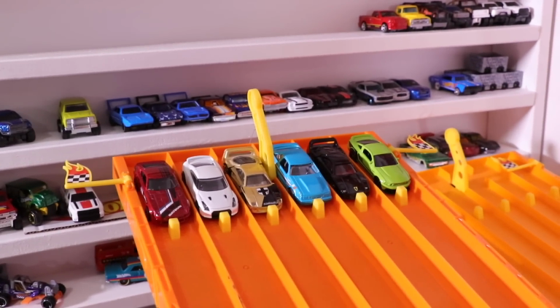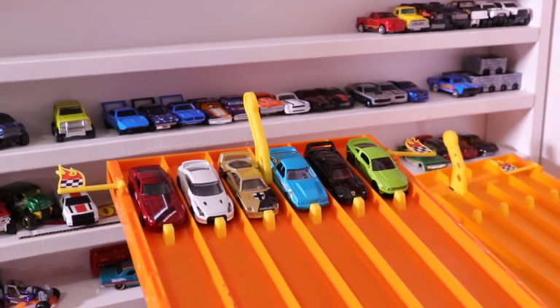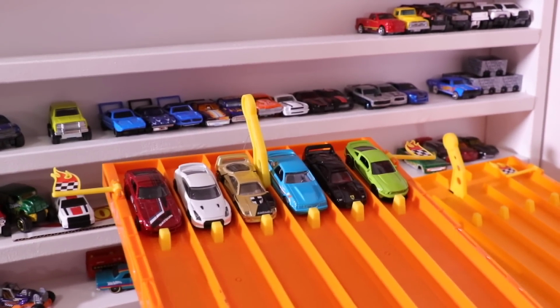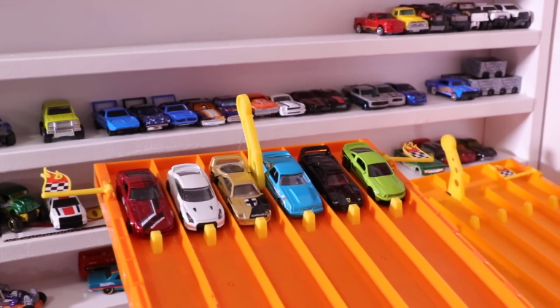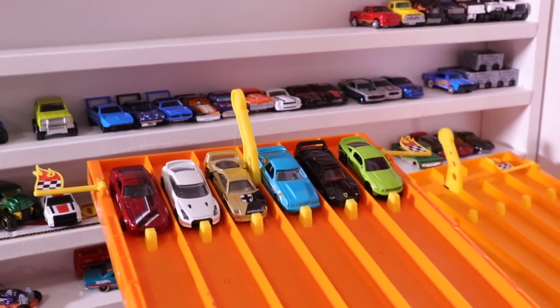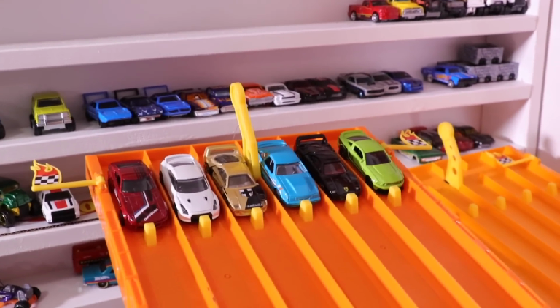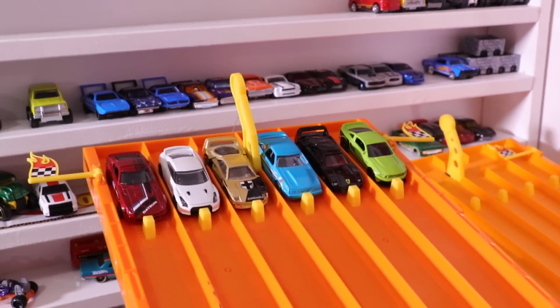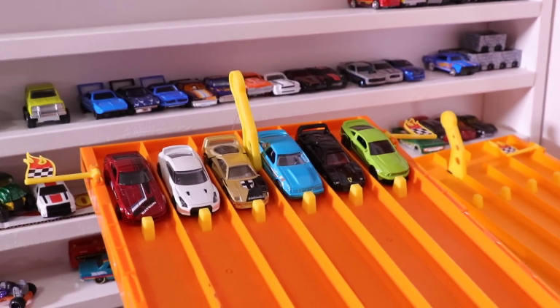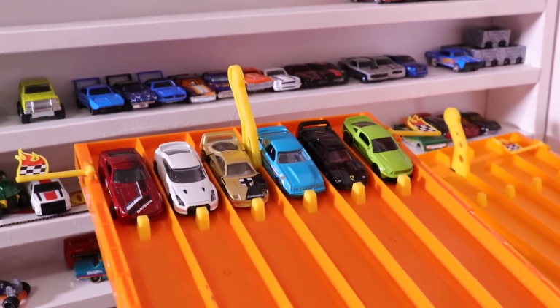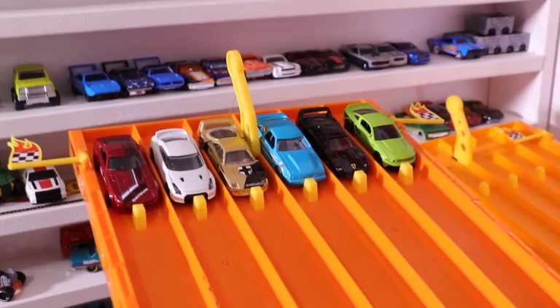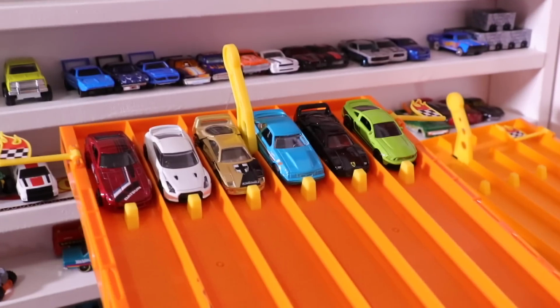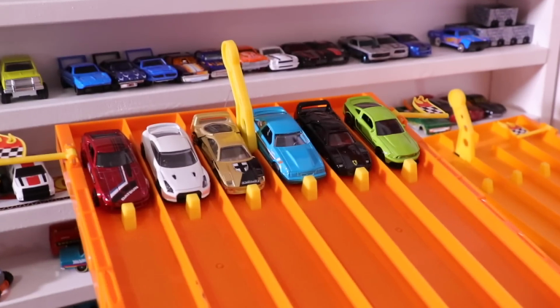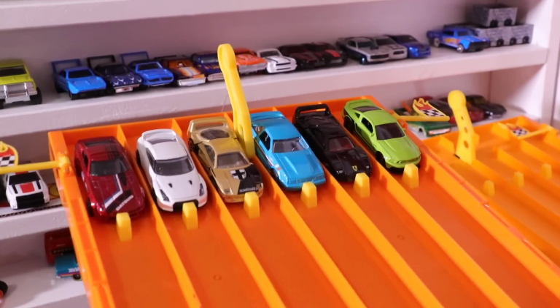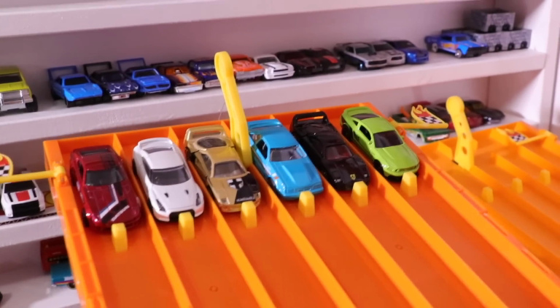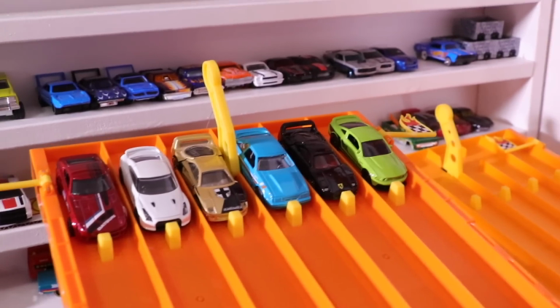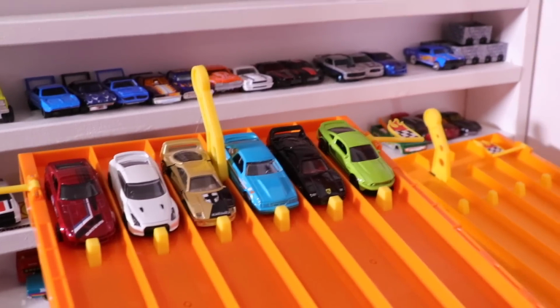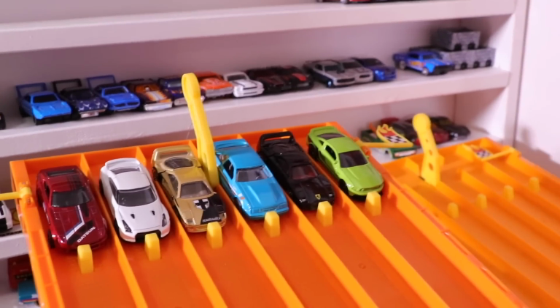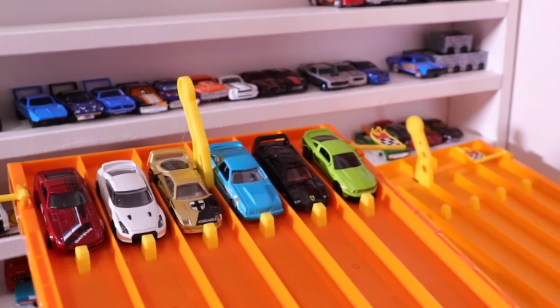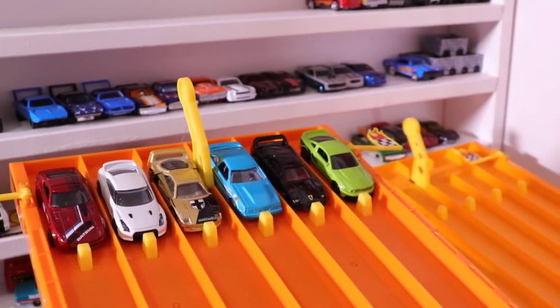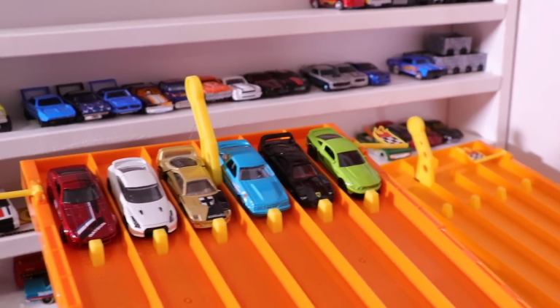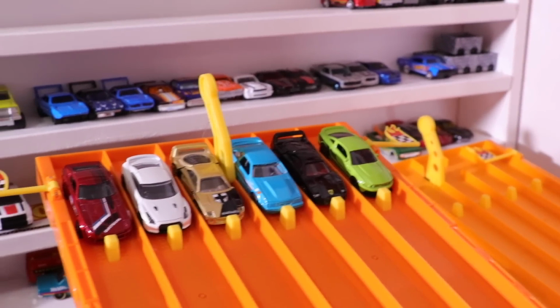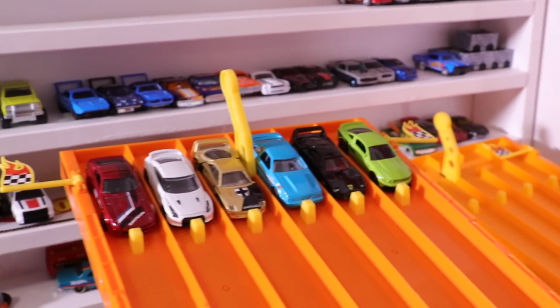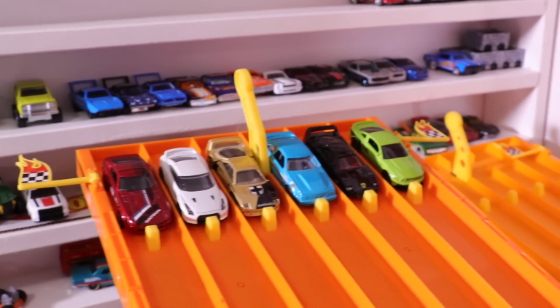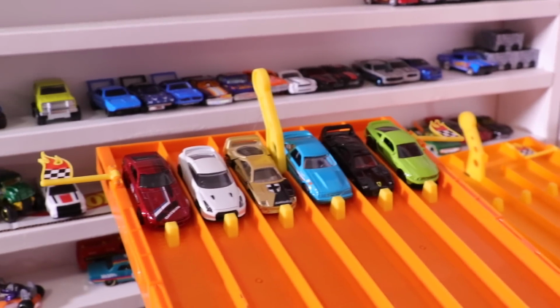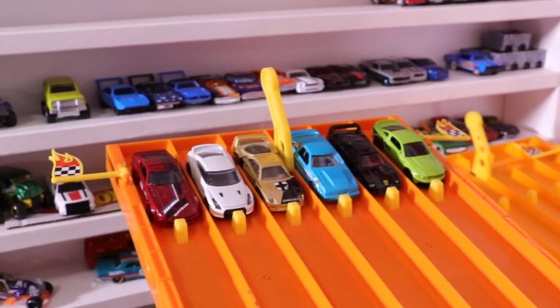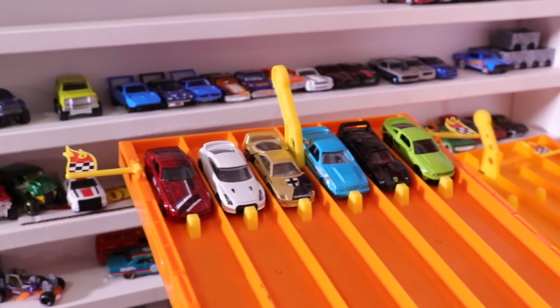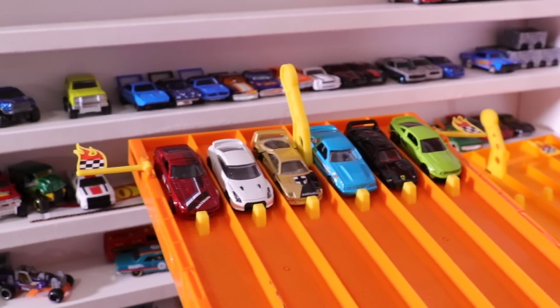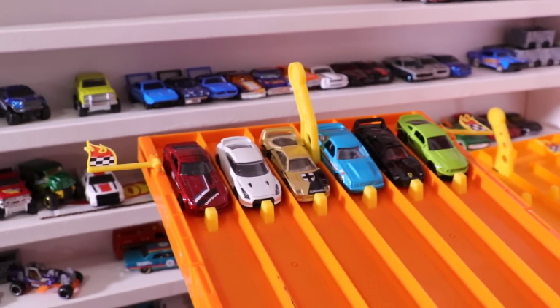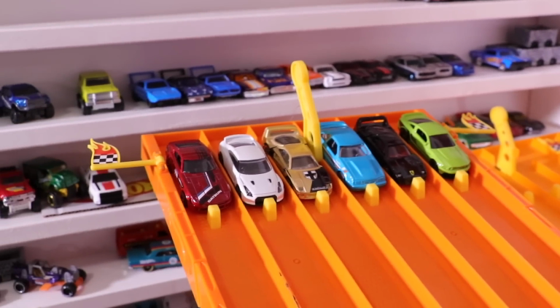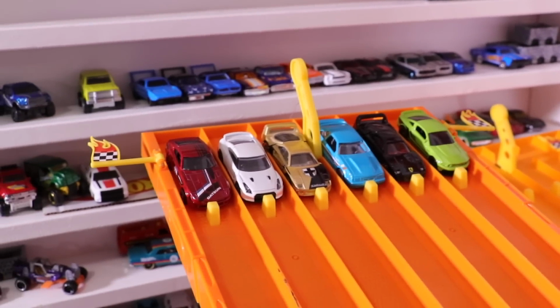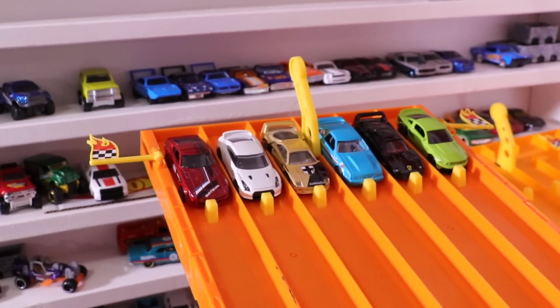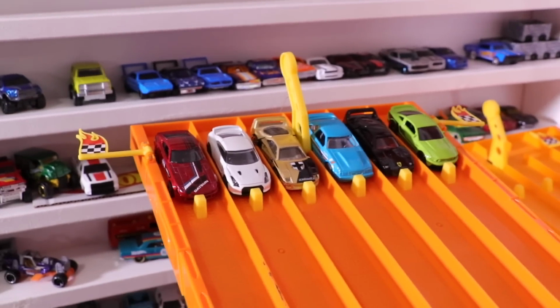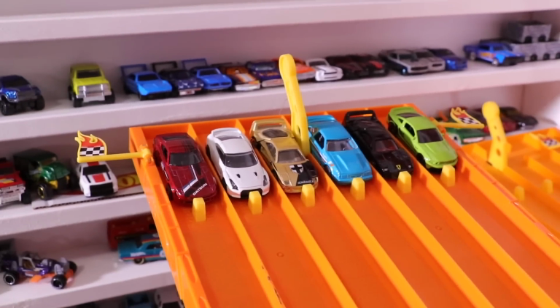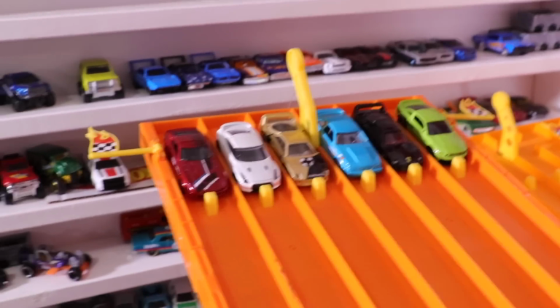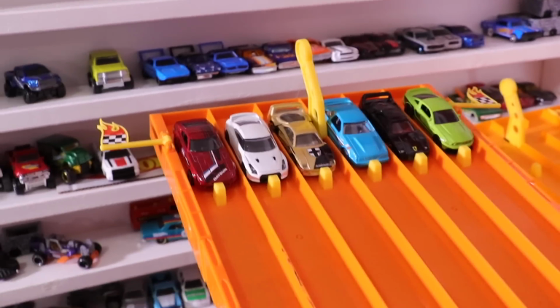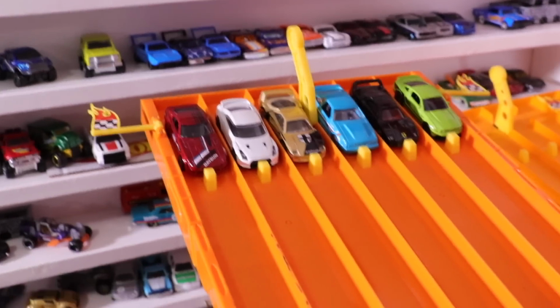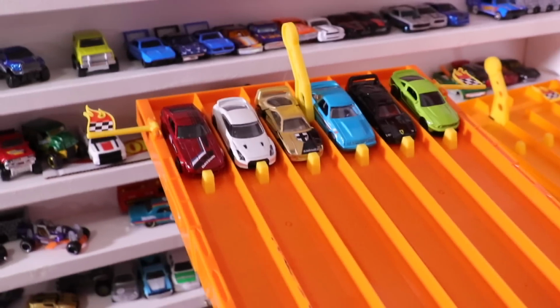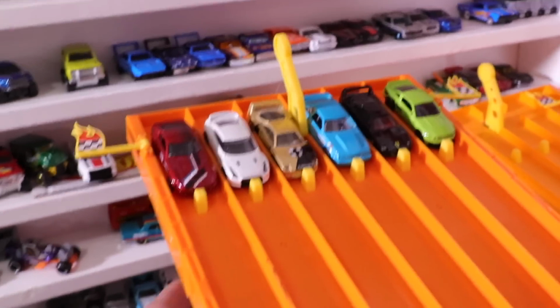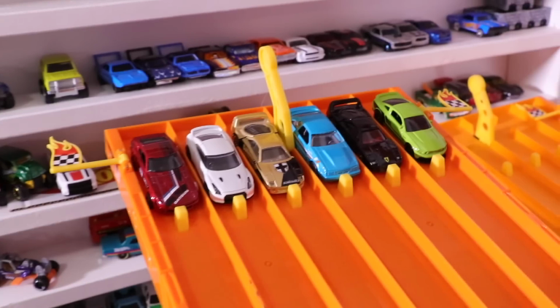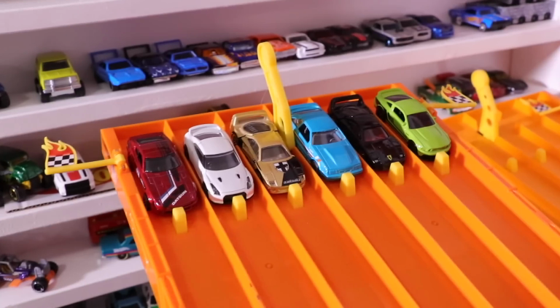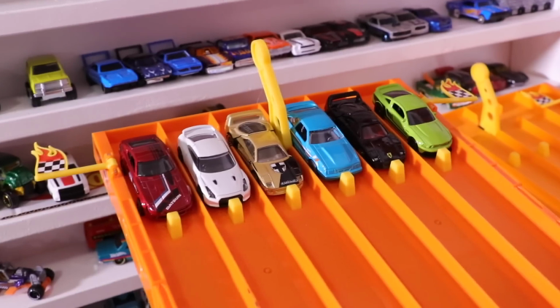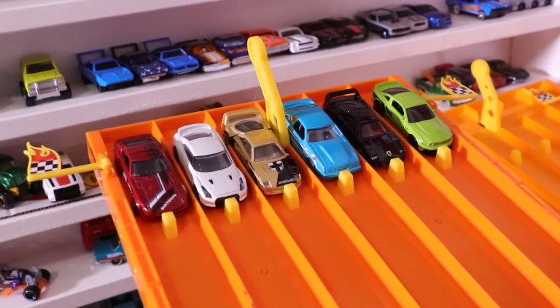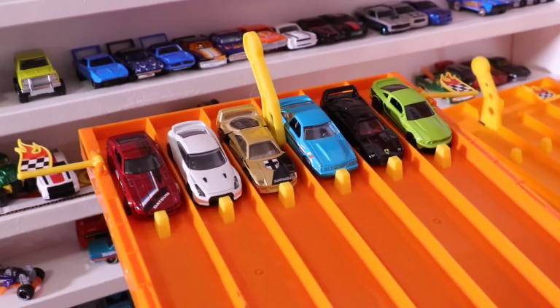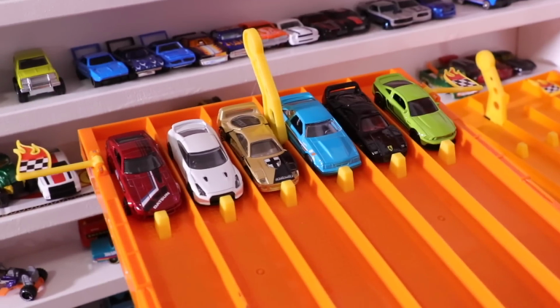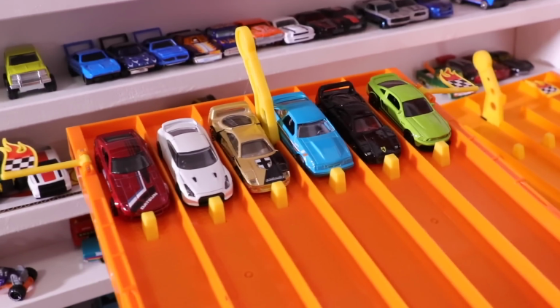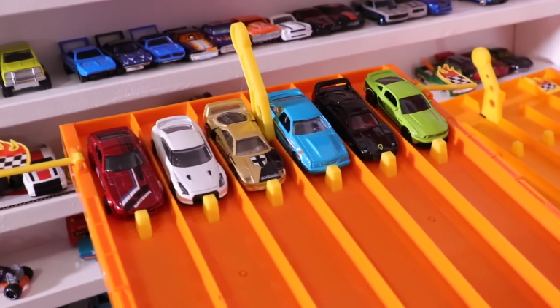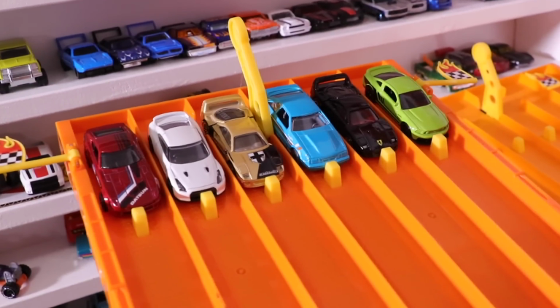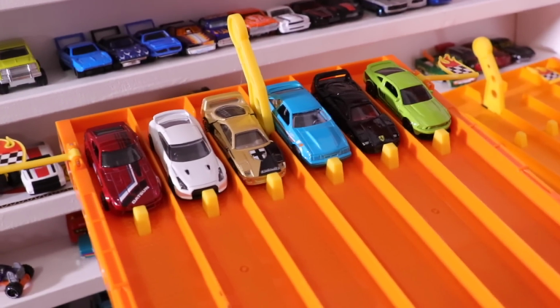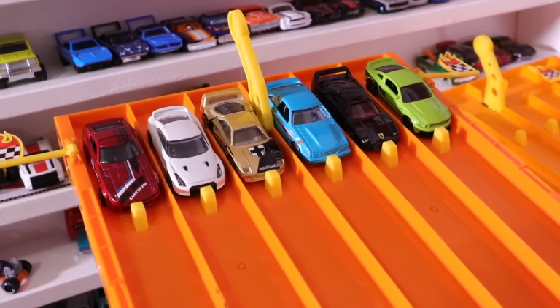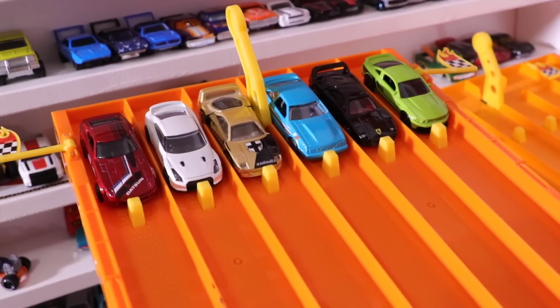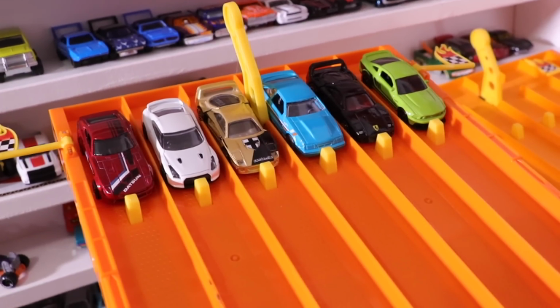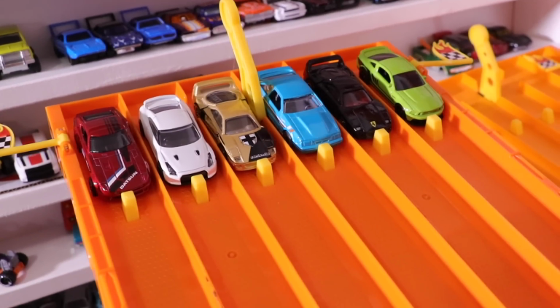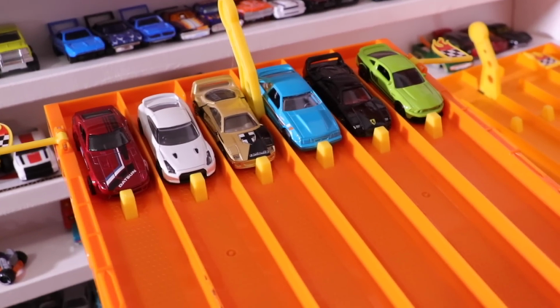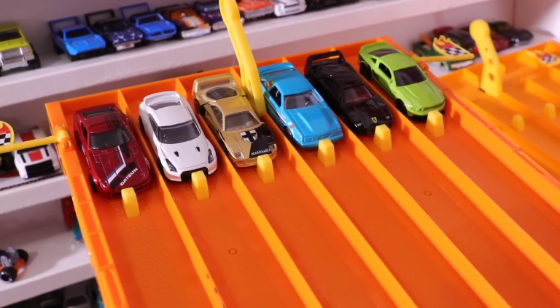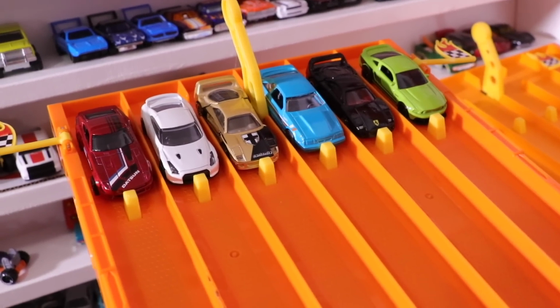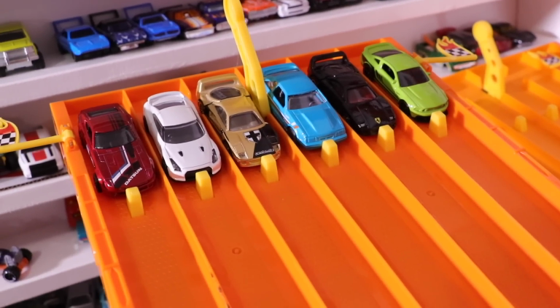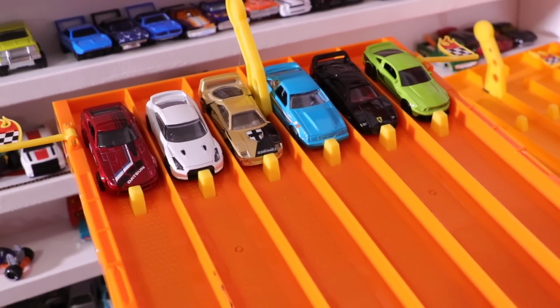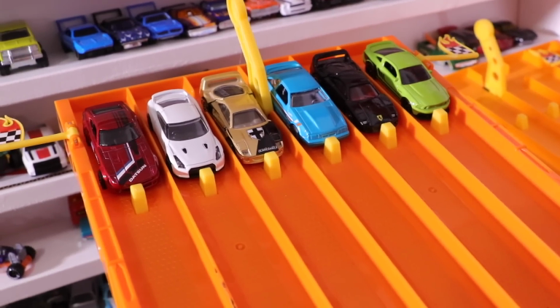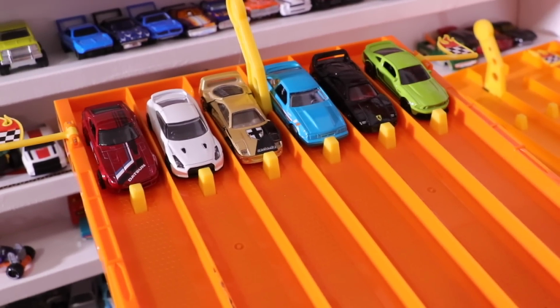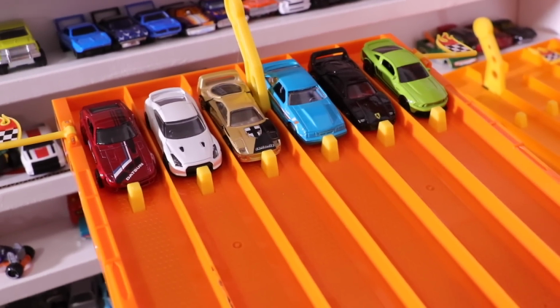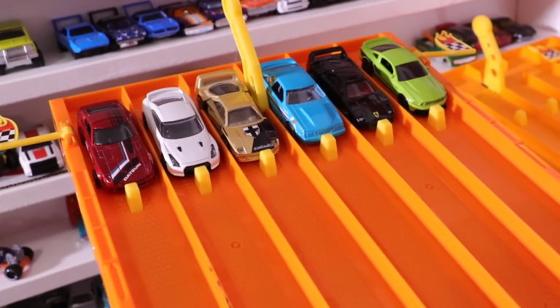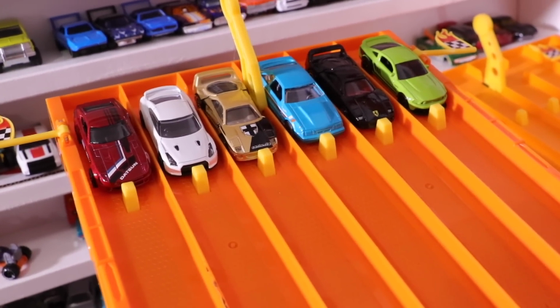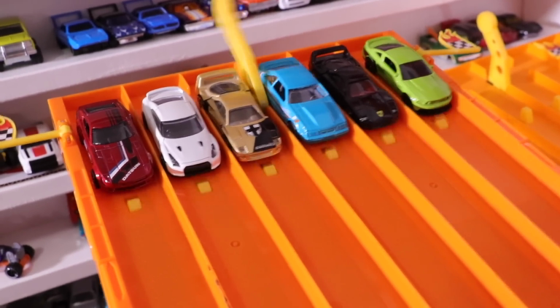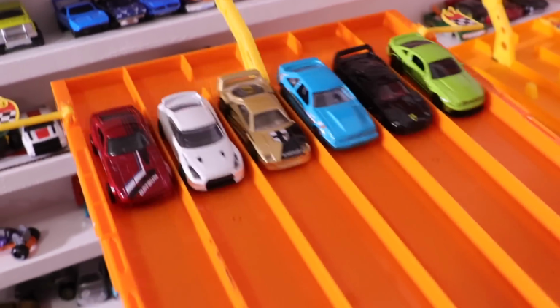Or can one of the other cars take the win and stay alive? Here we go — on your mark, get set, go!